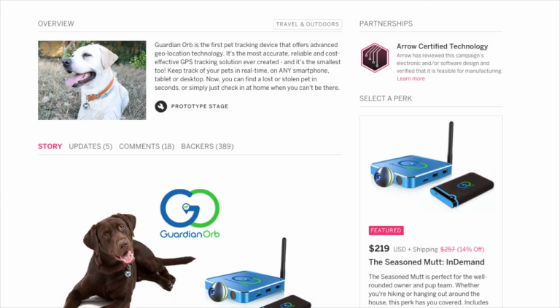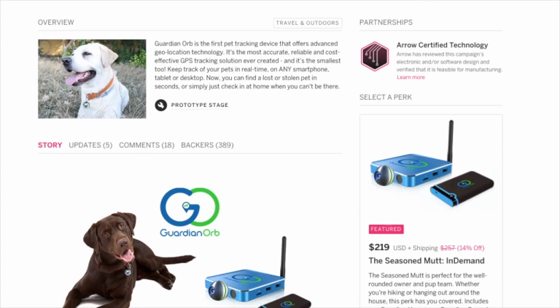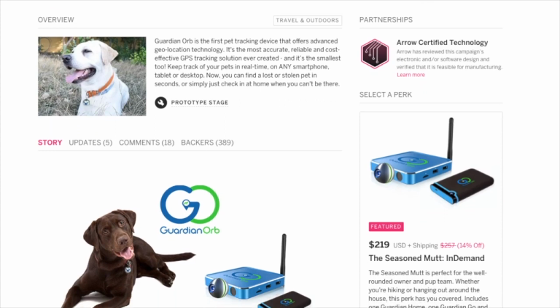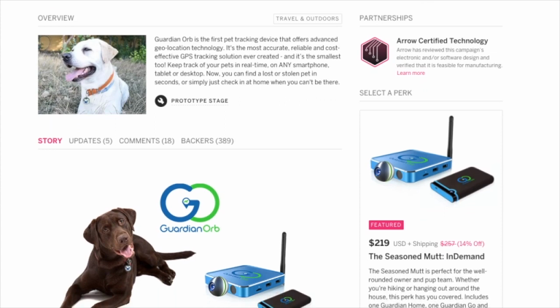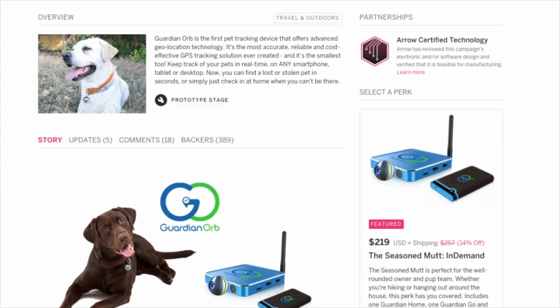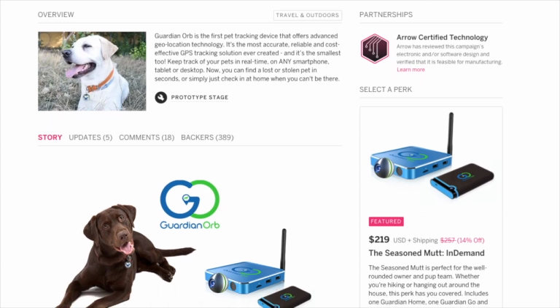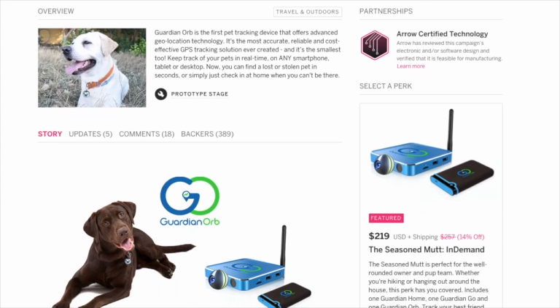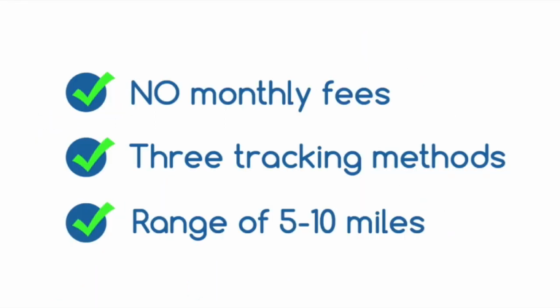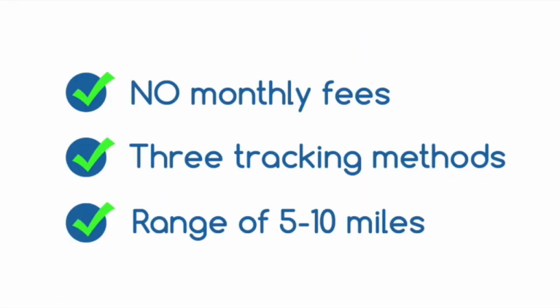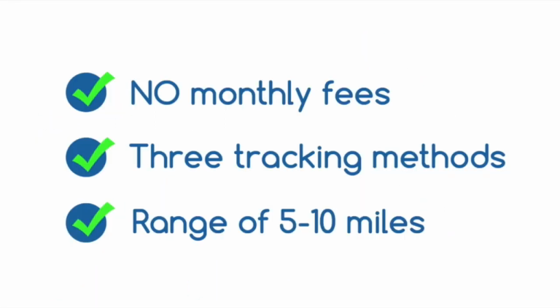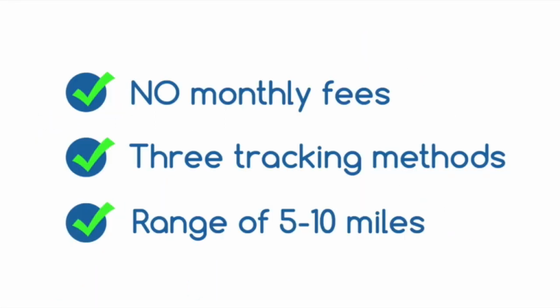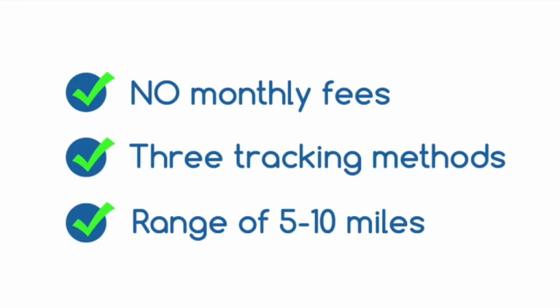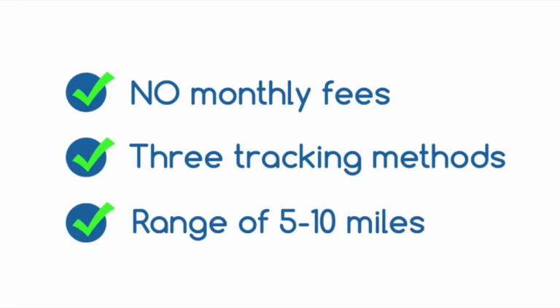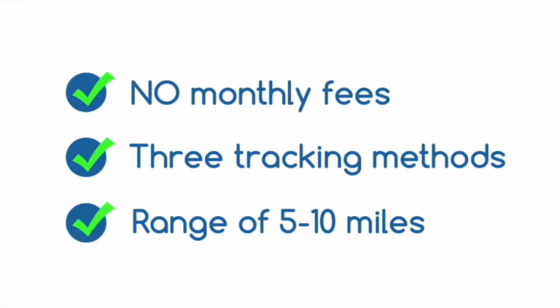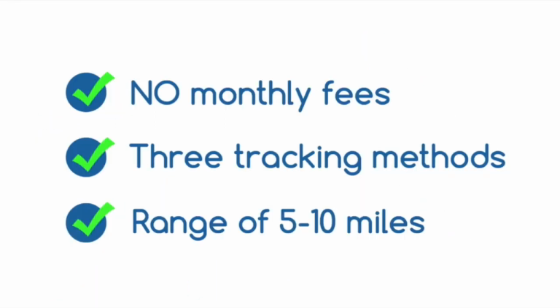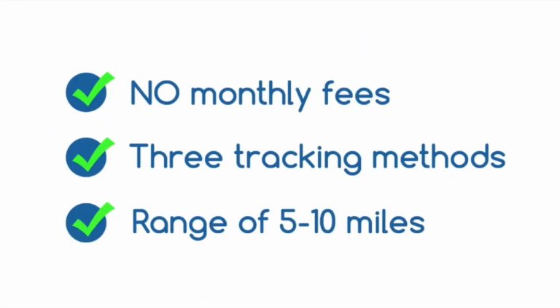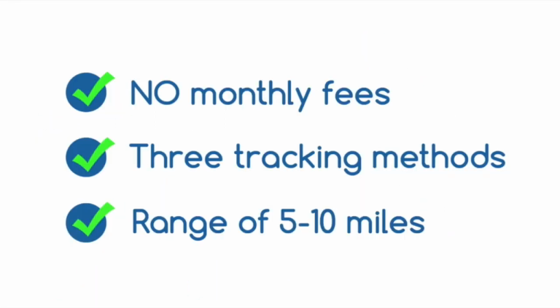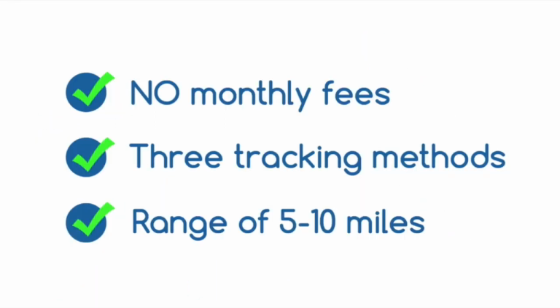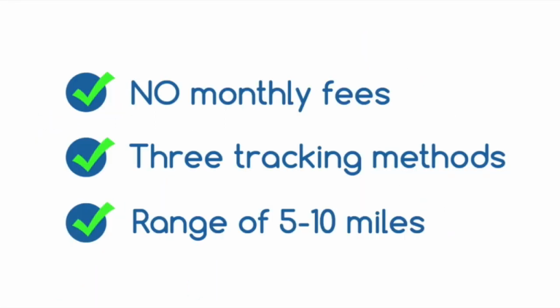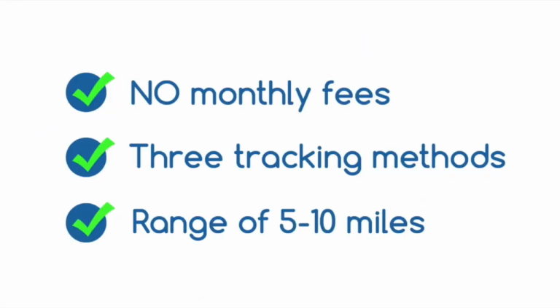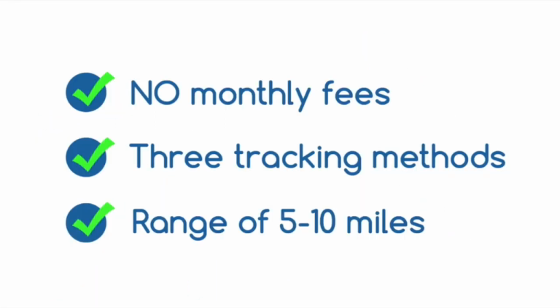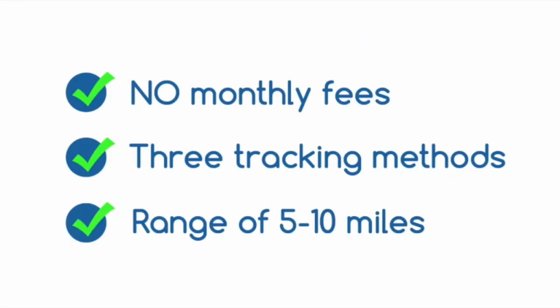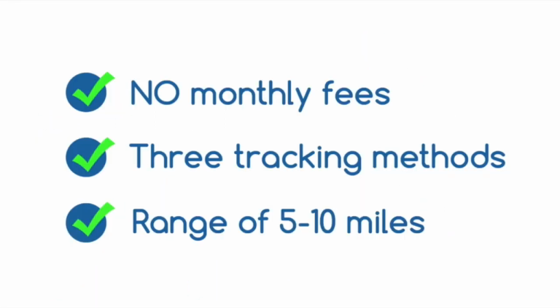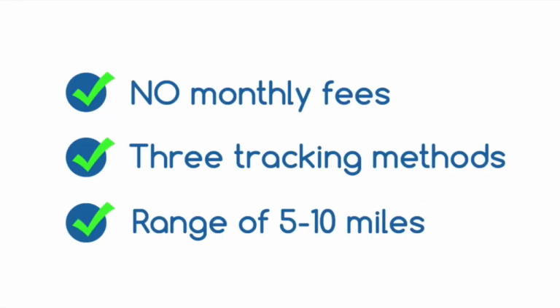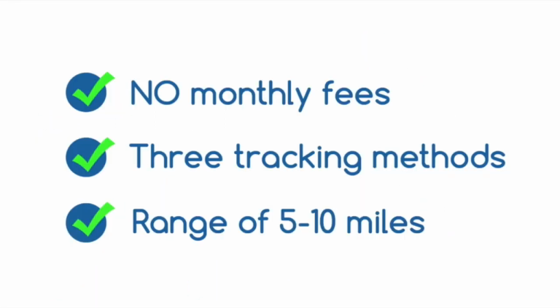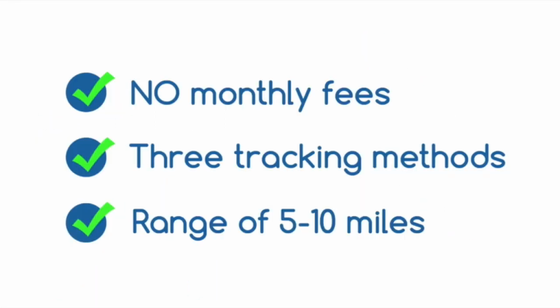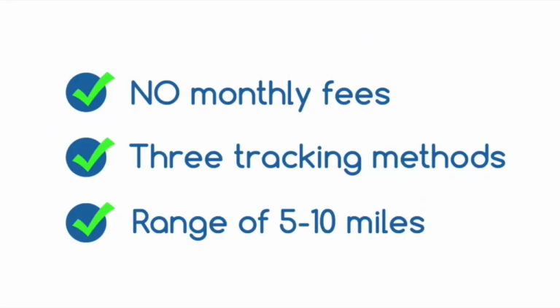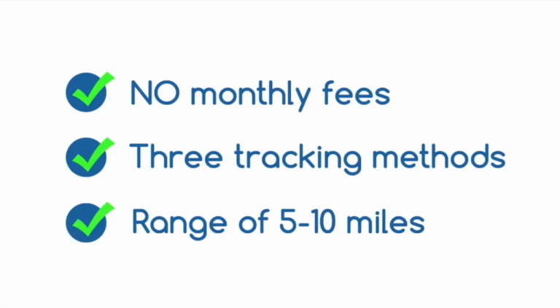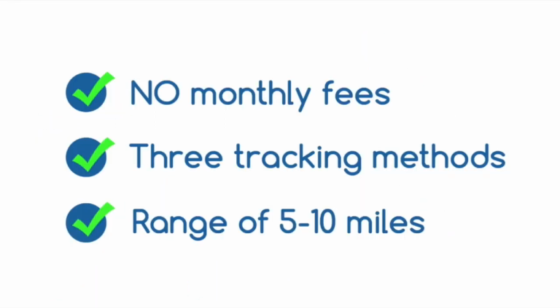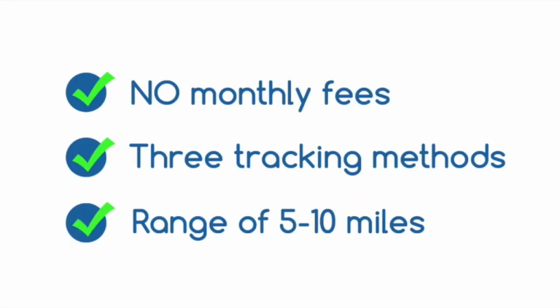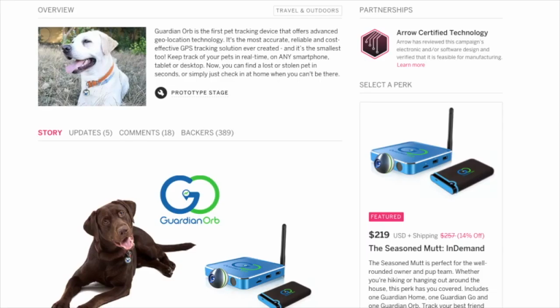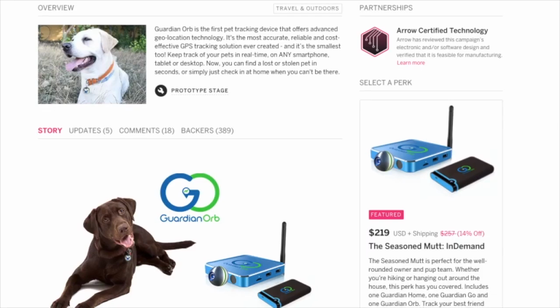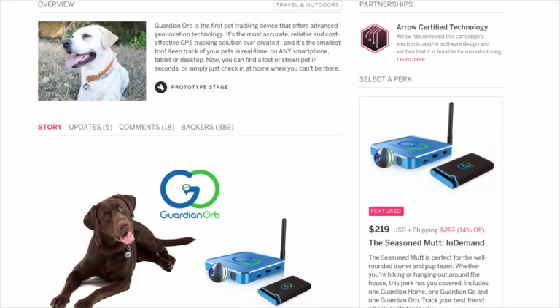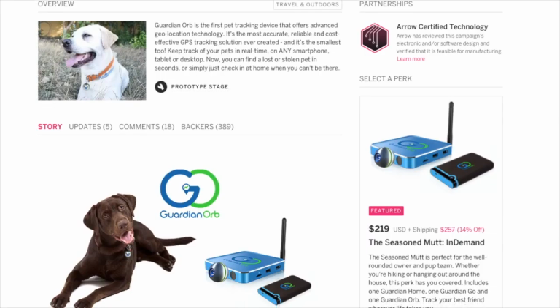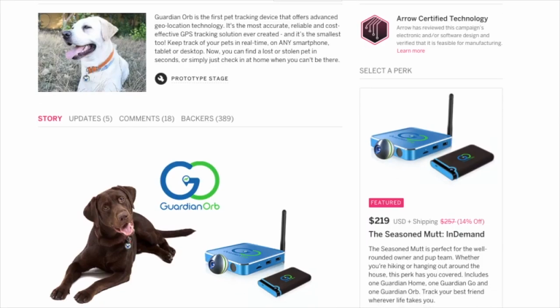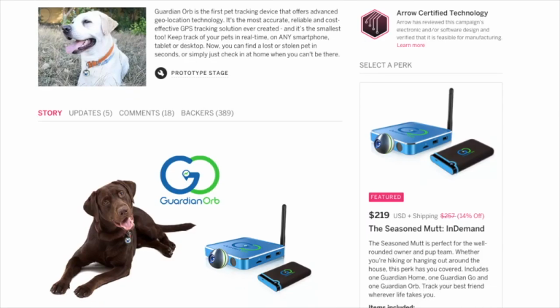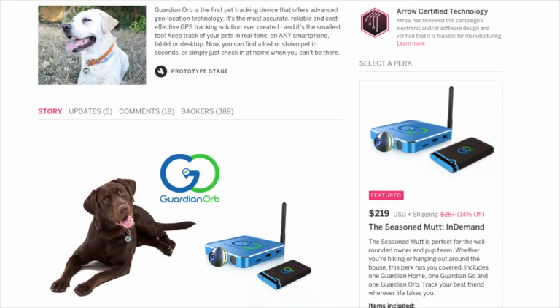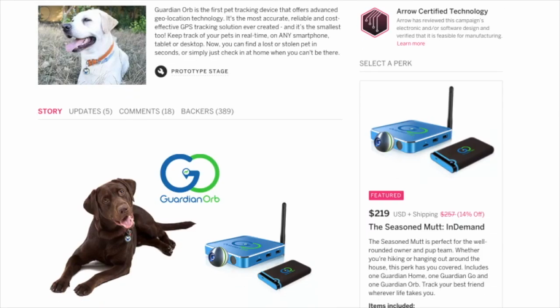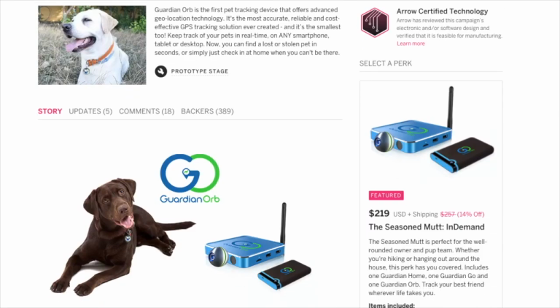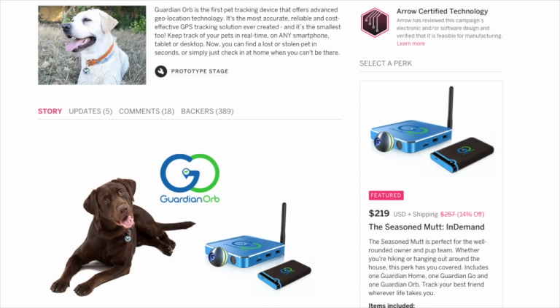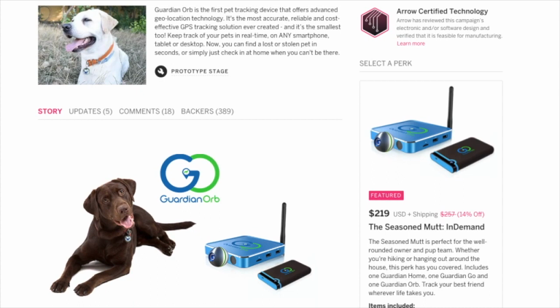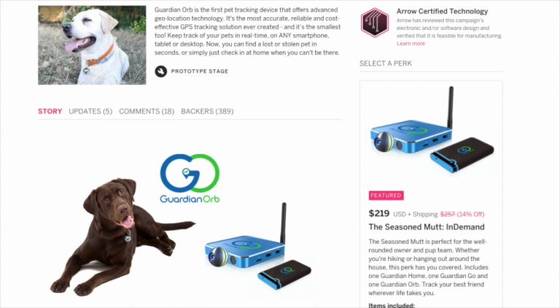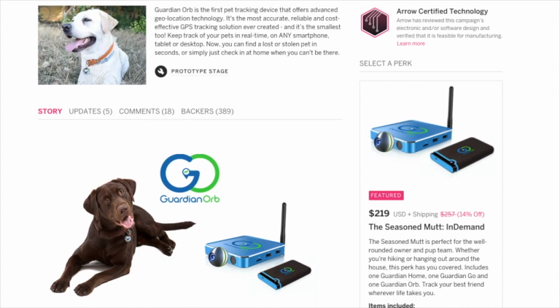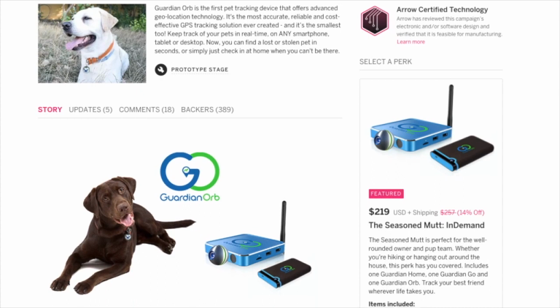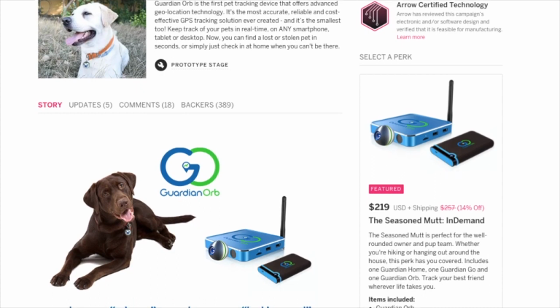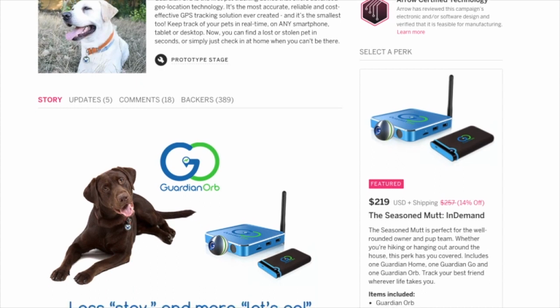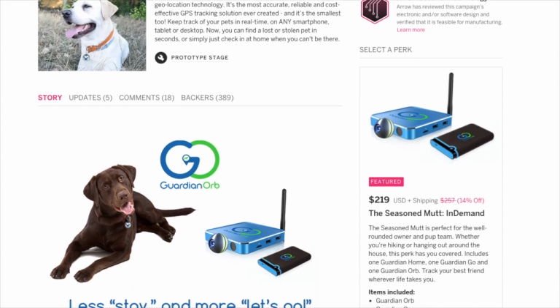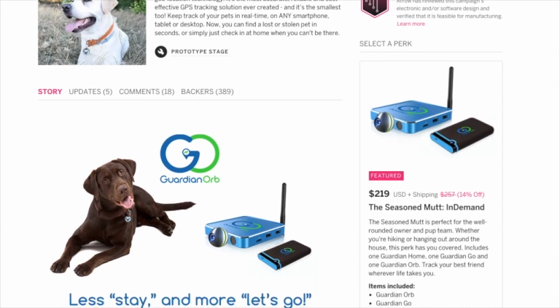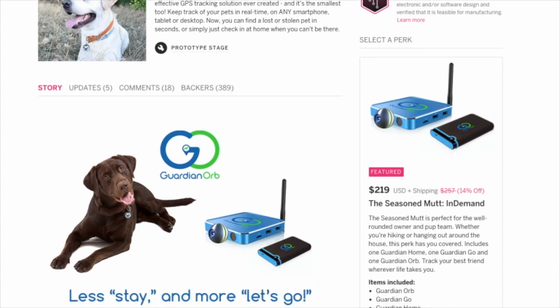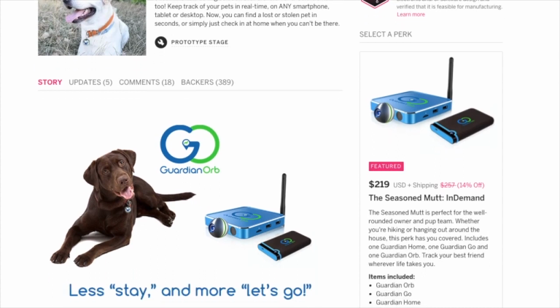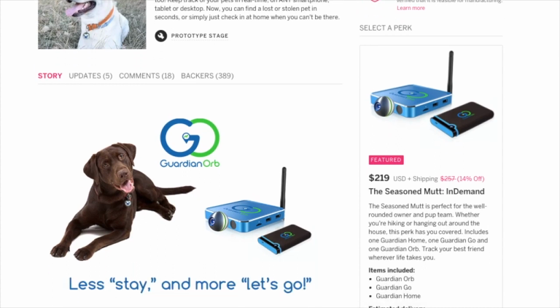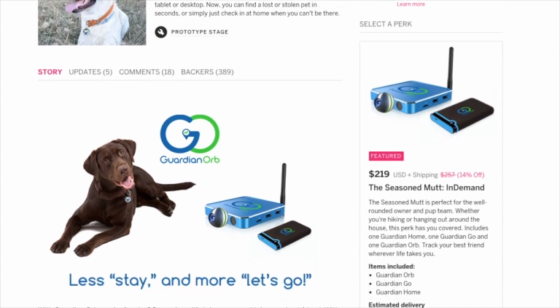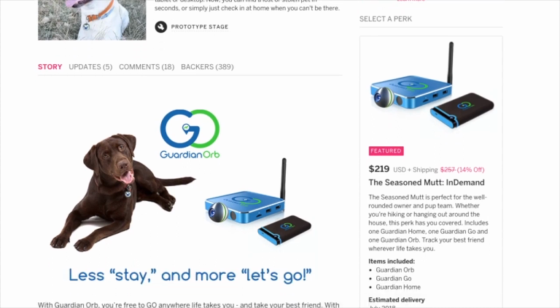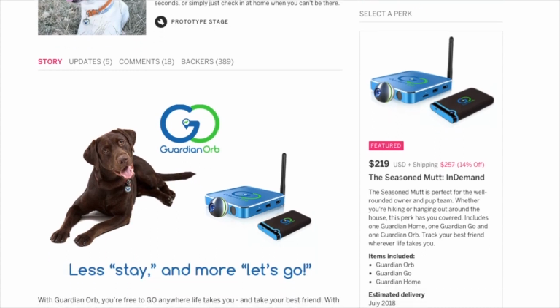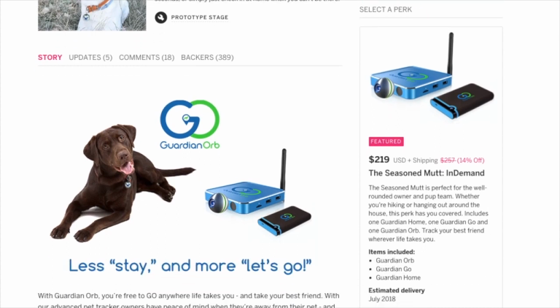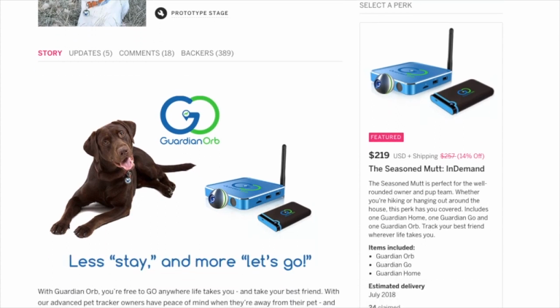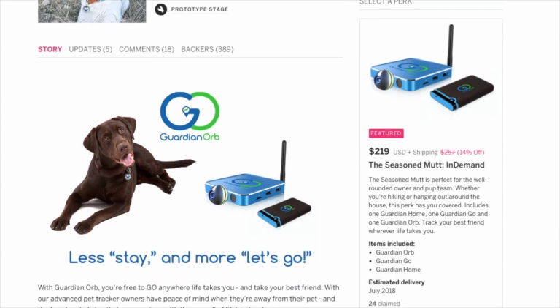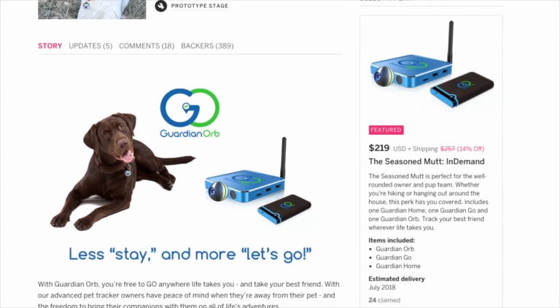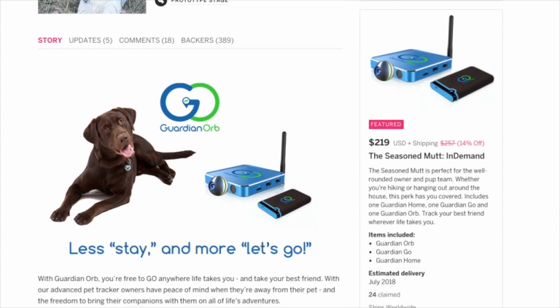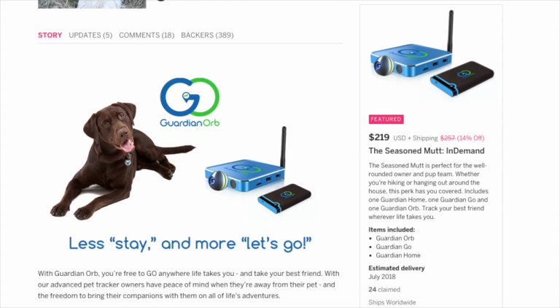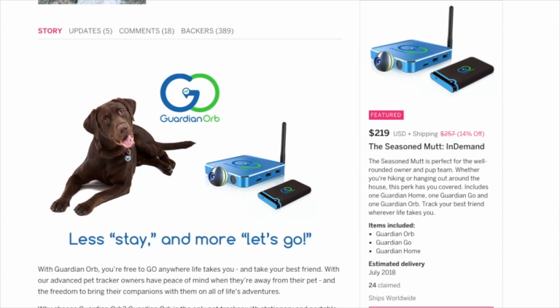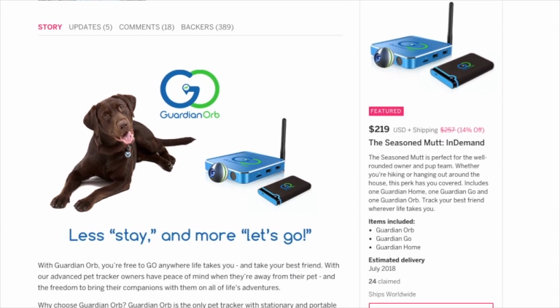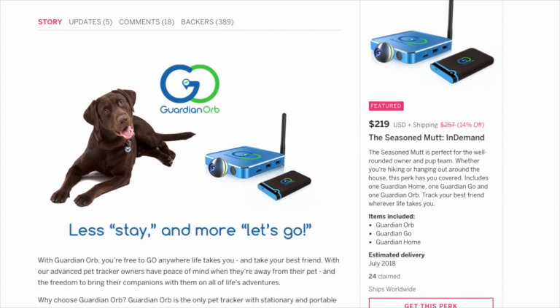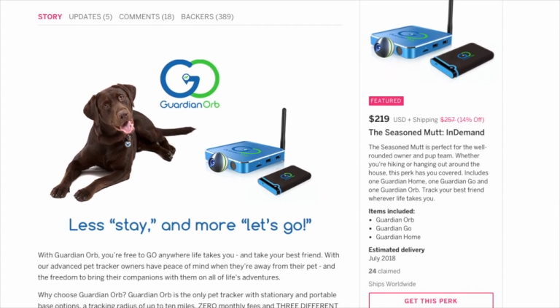There are no monthly fees and the tracking radius is up to 10 miles. It uses radio signal, cellular GSM, and GPS tracking.